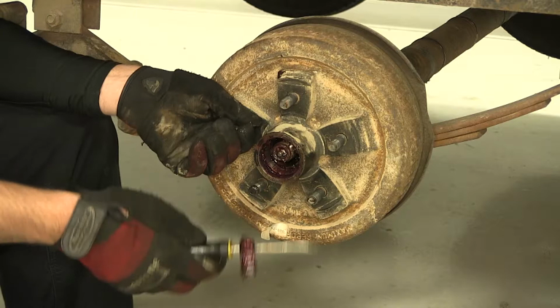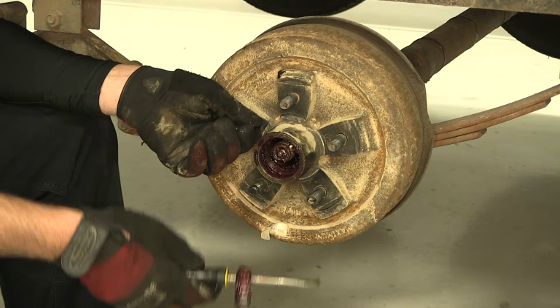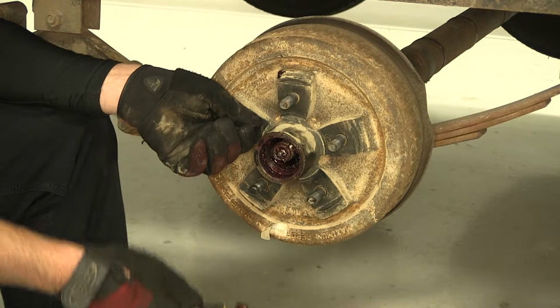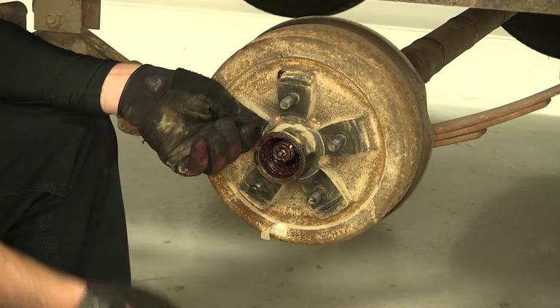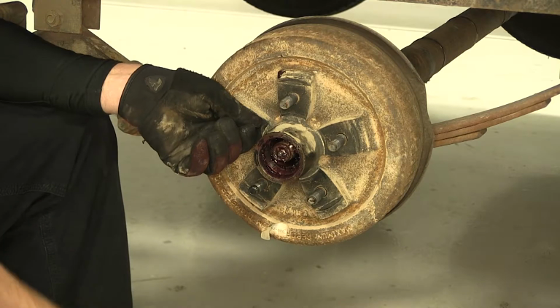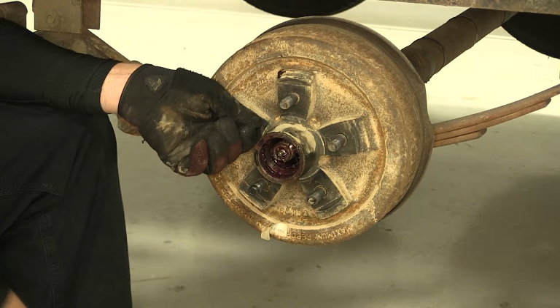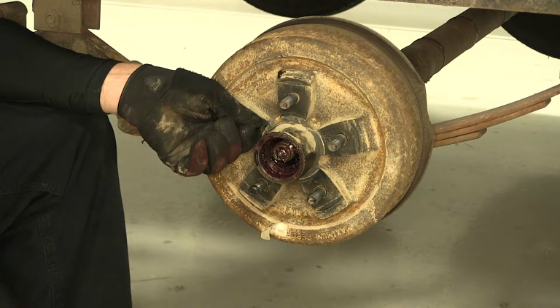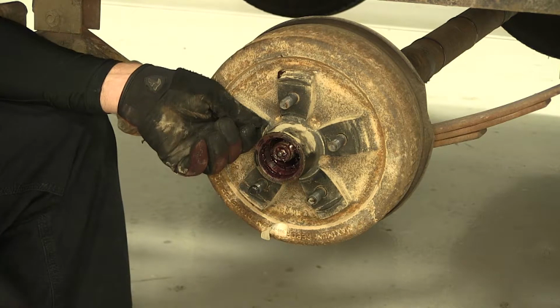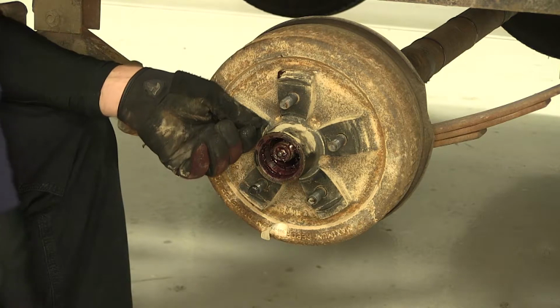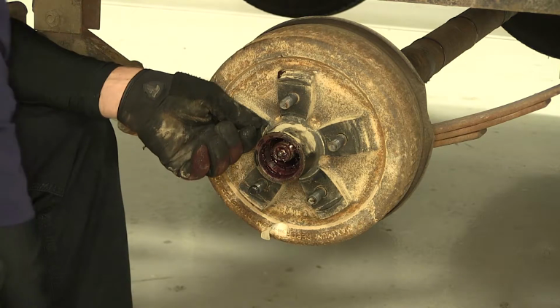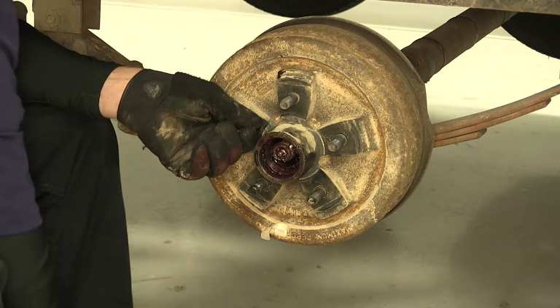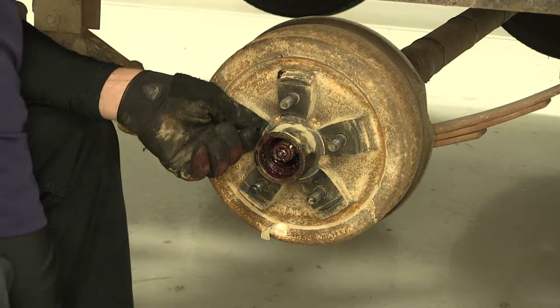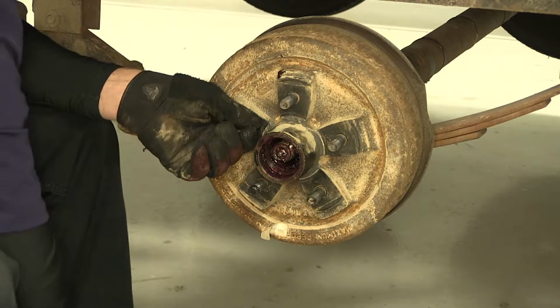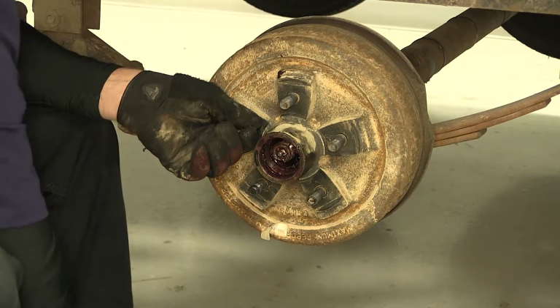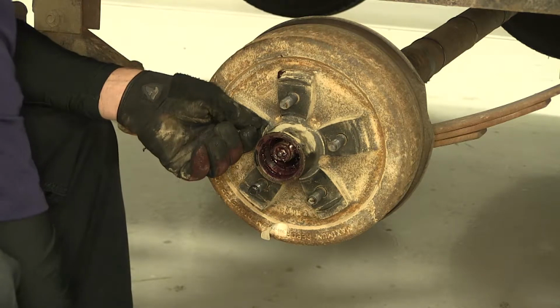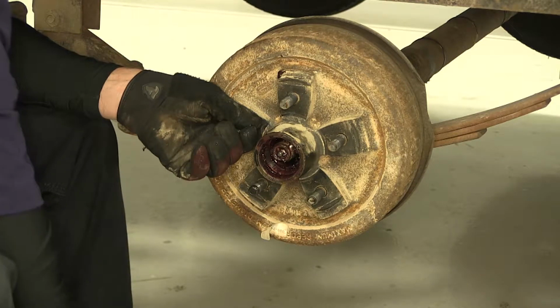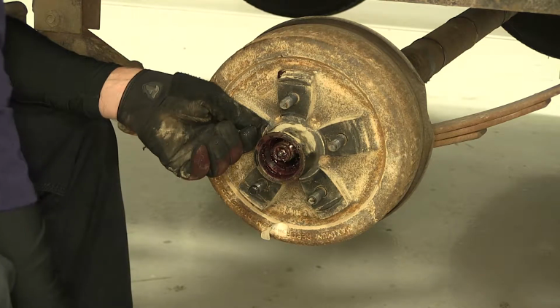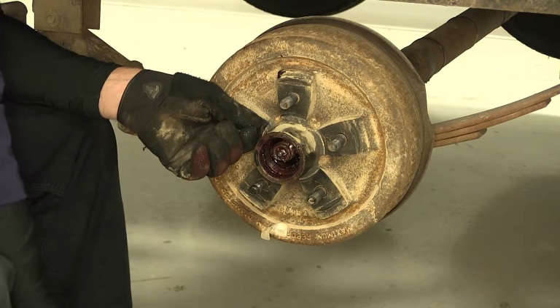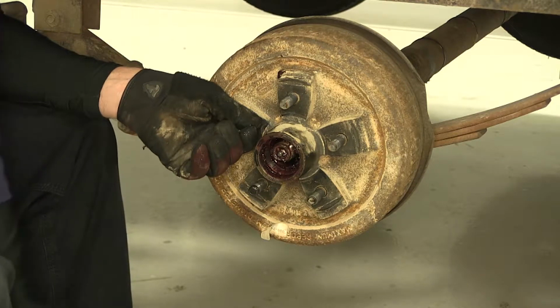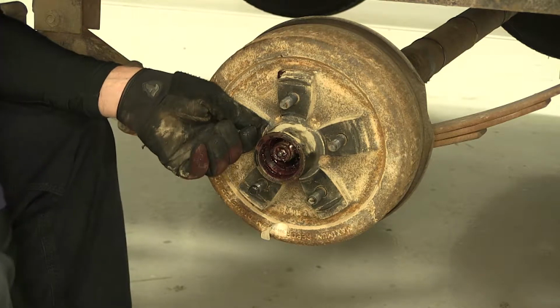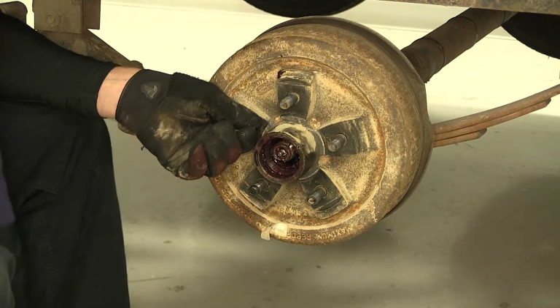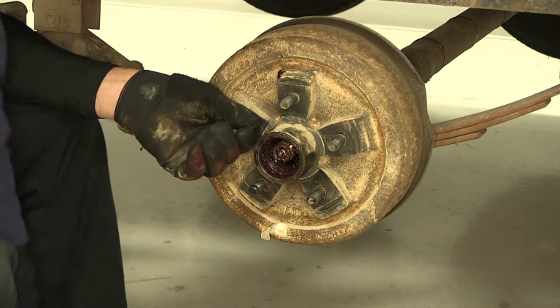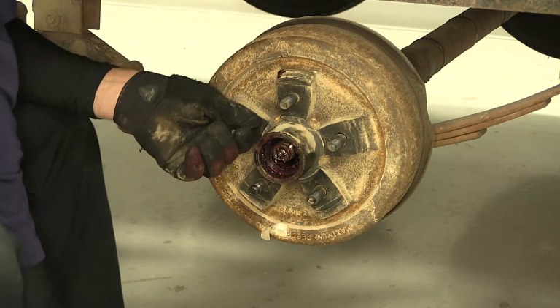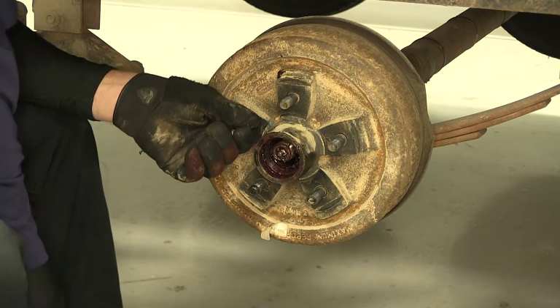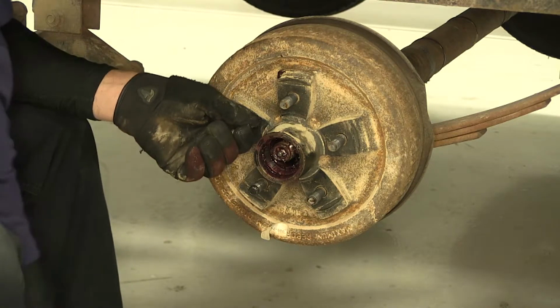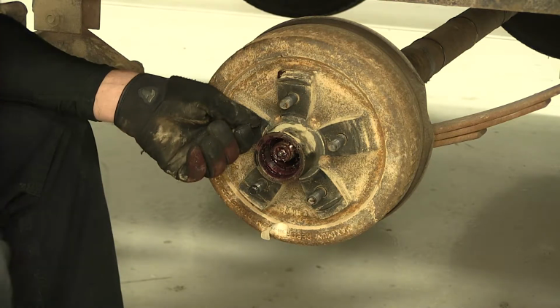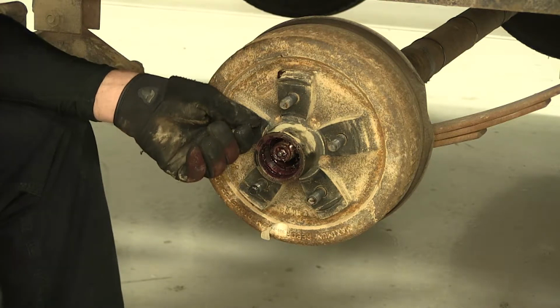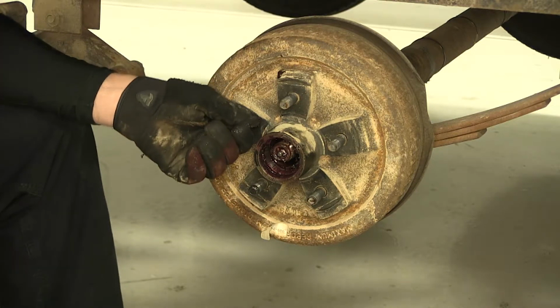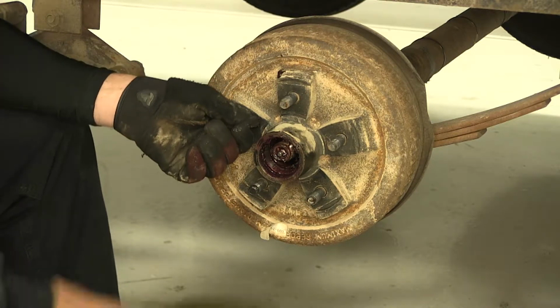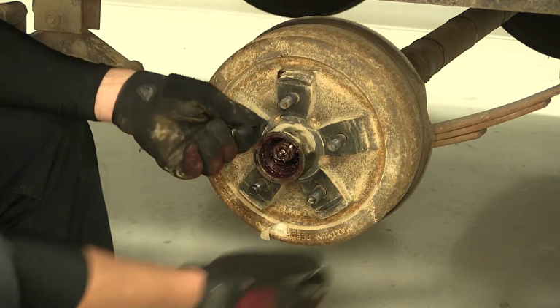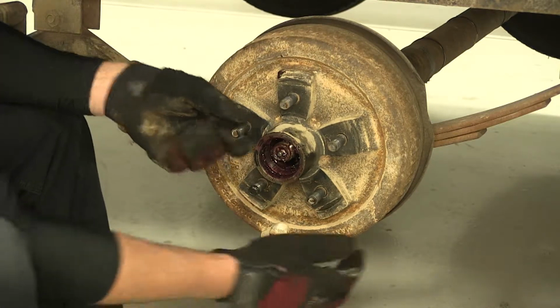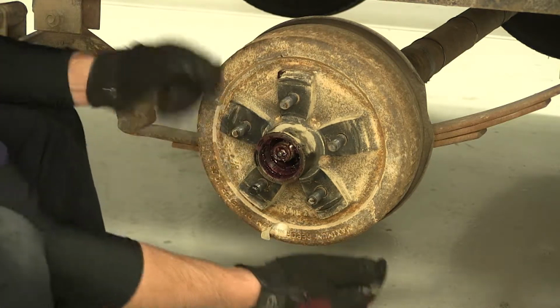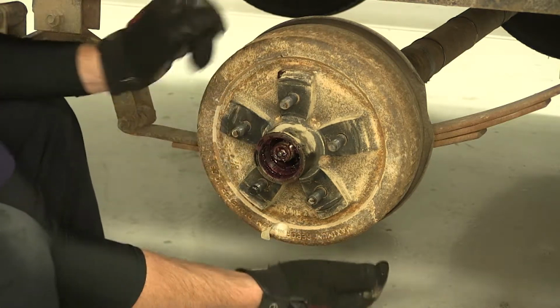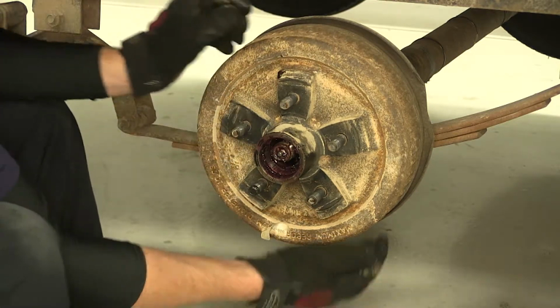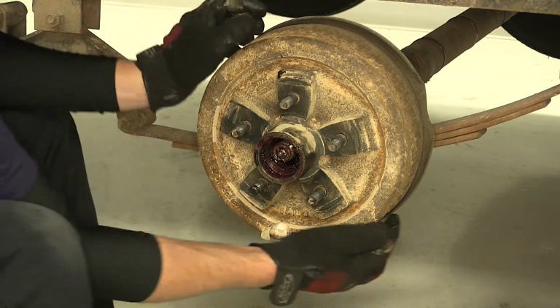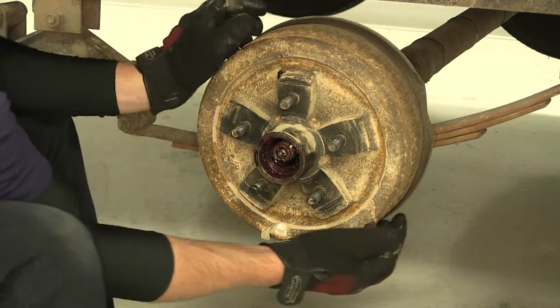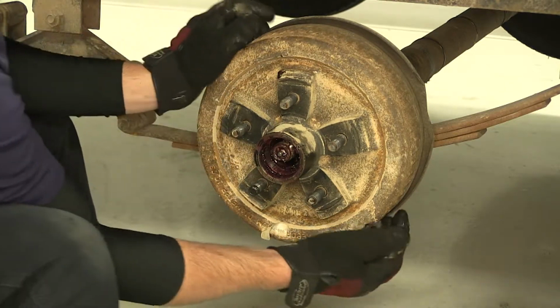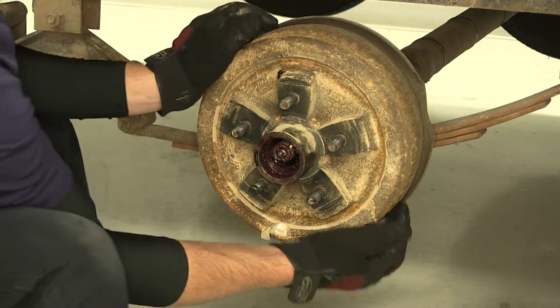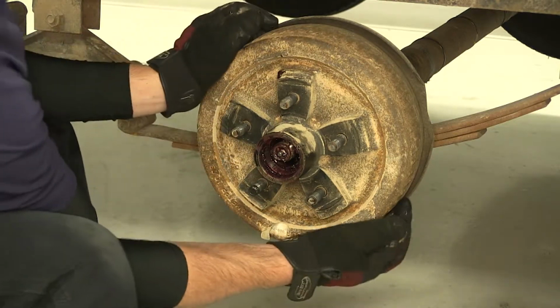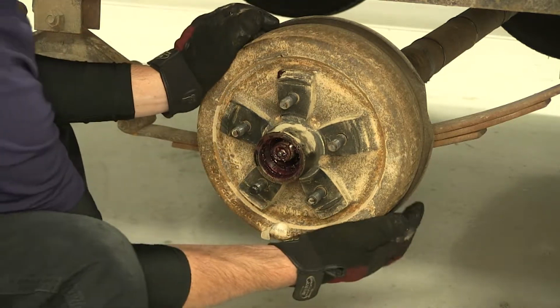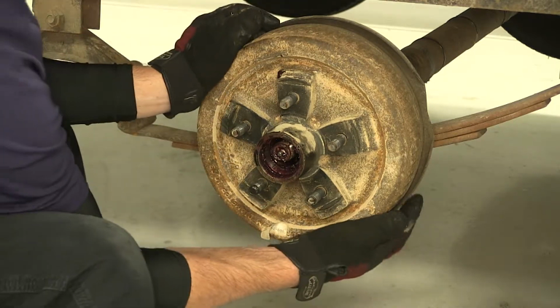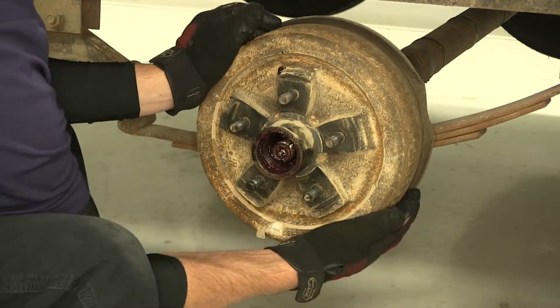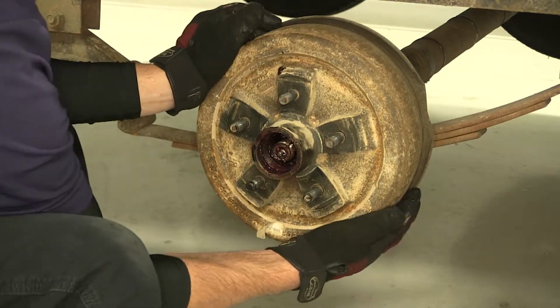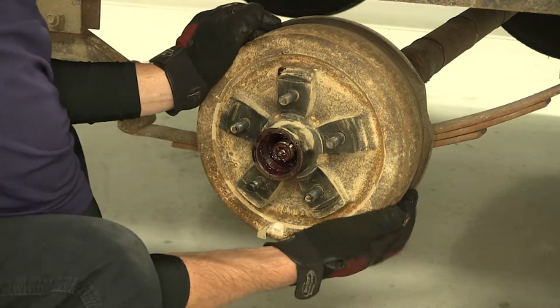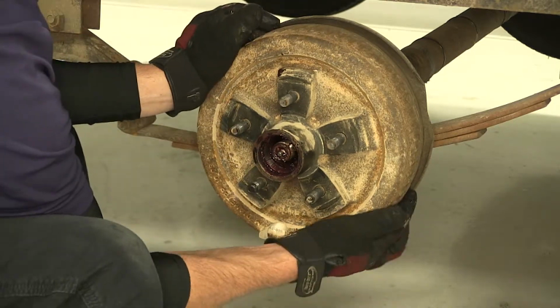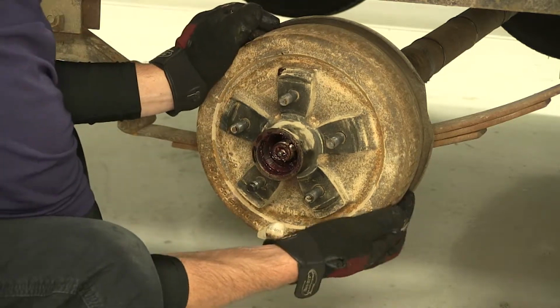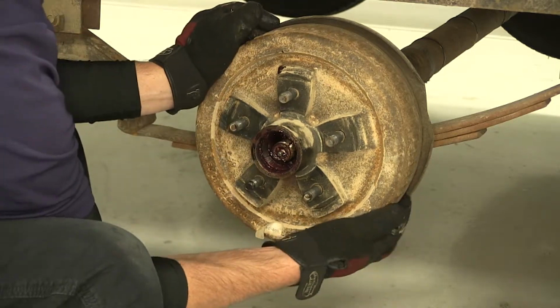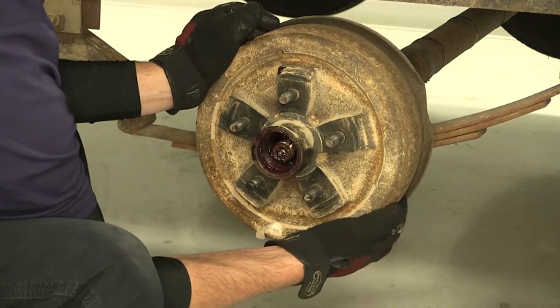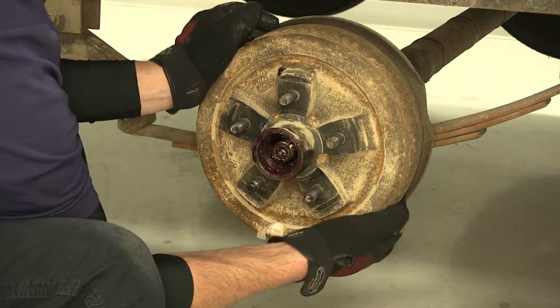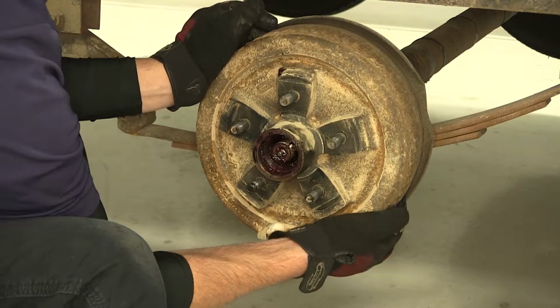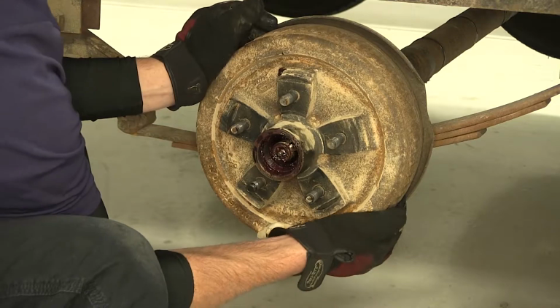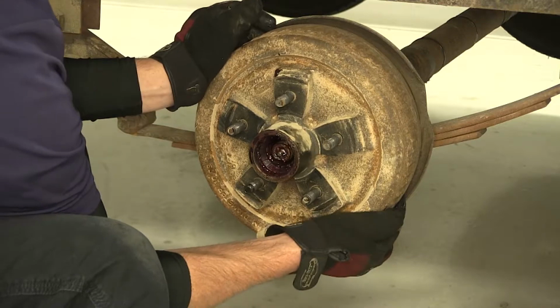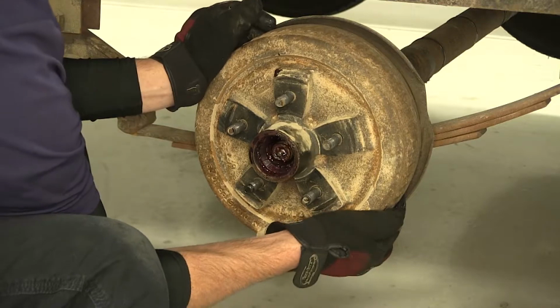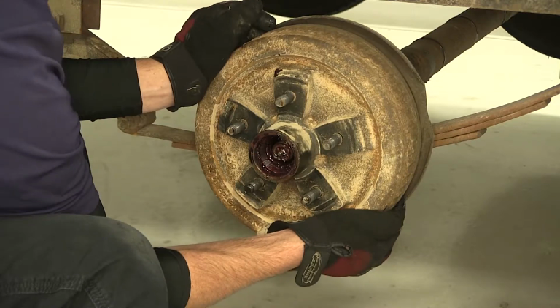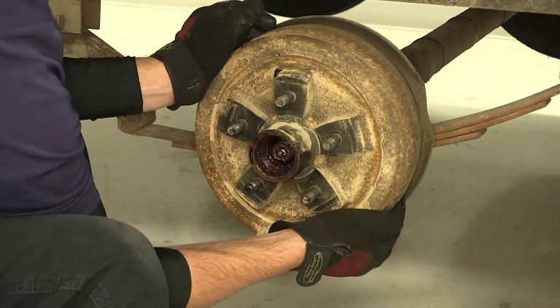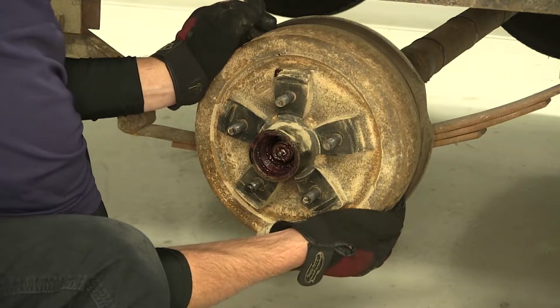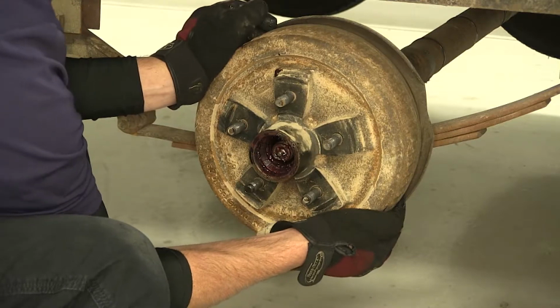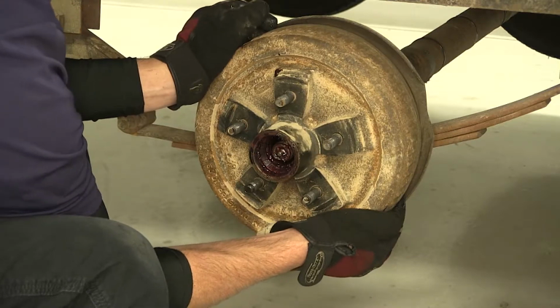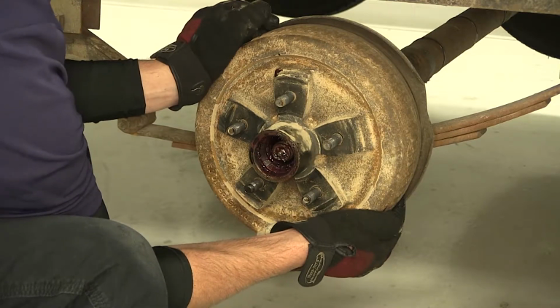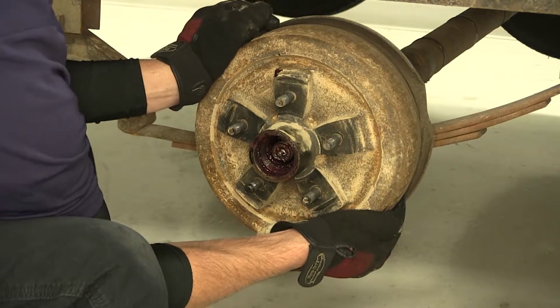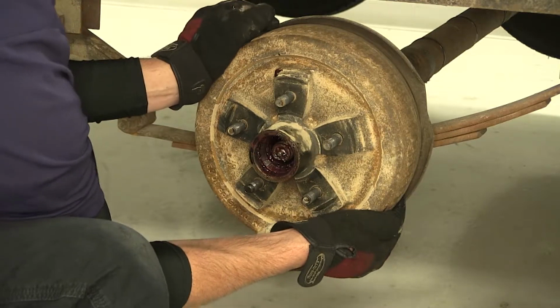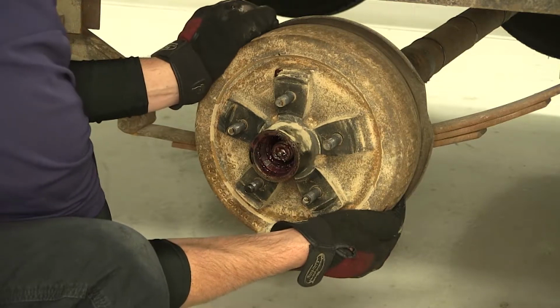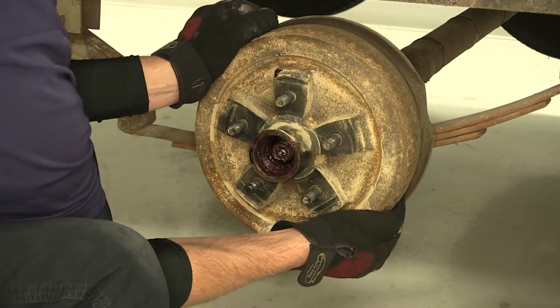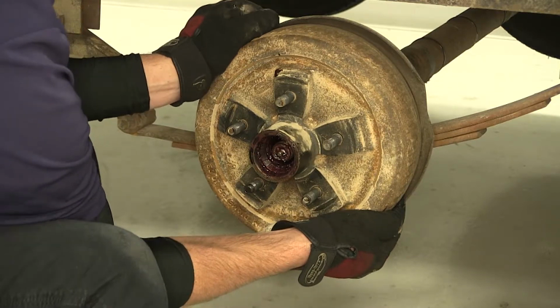And then our outer bearing. Once the outer bearing is out of the way, we can go ahead and remove the hub and drum assembly.